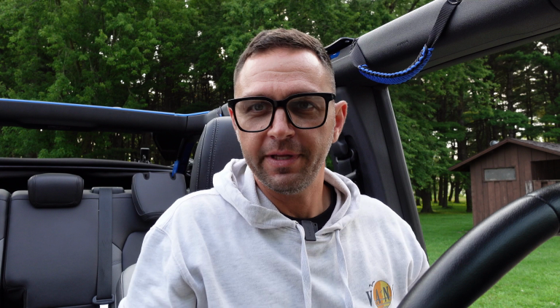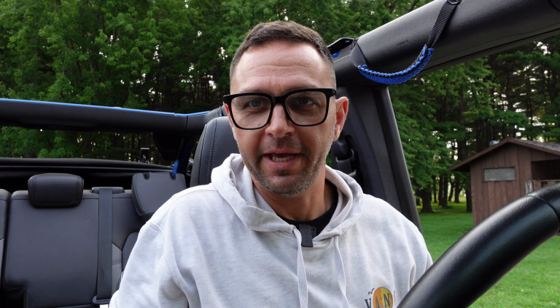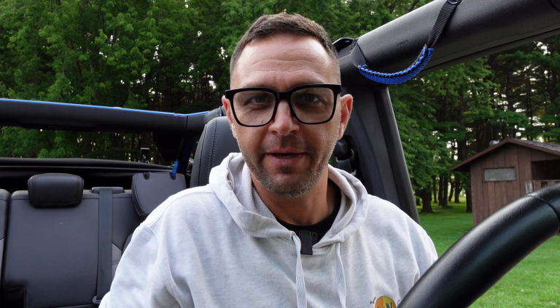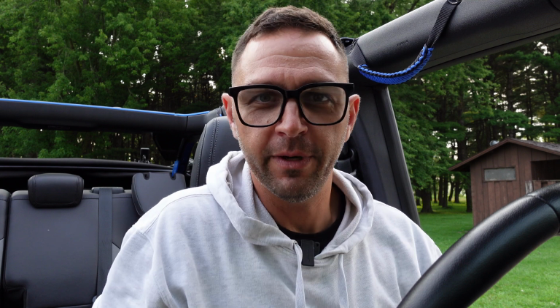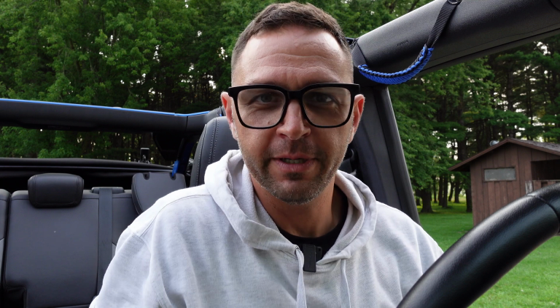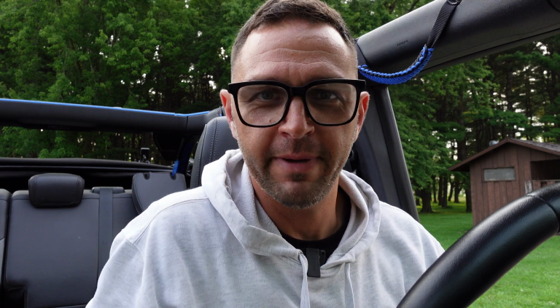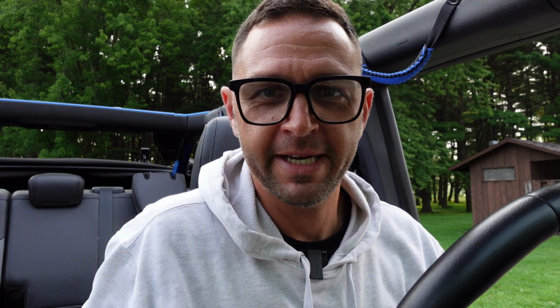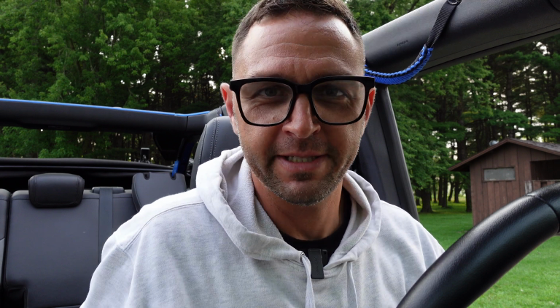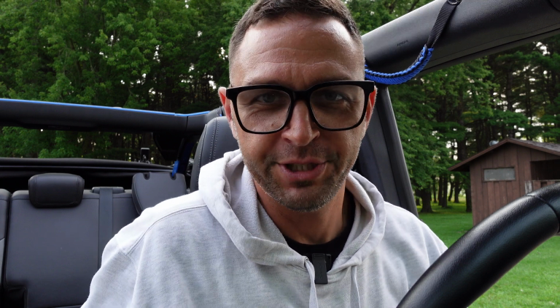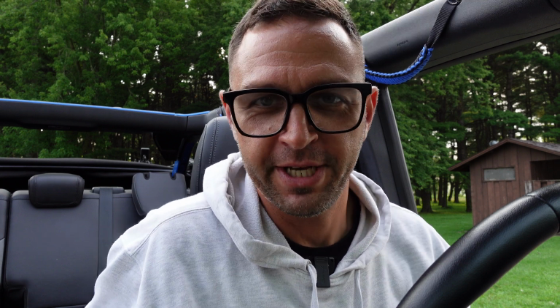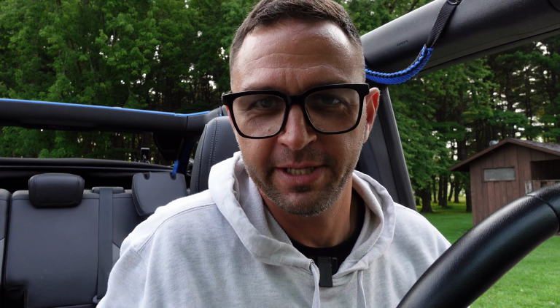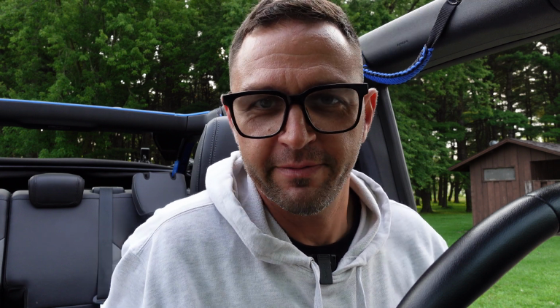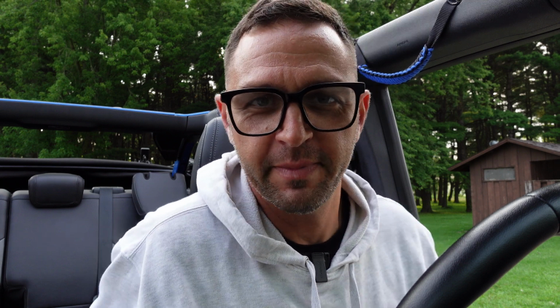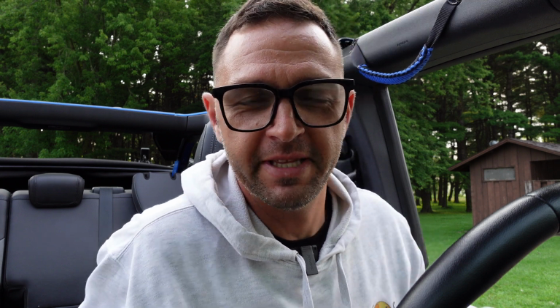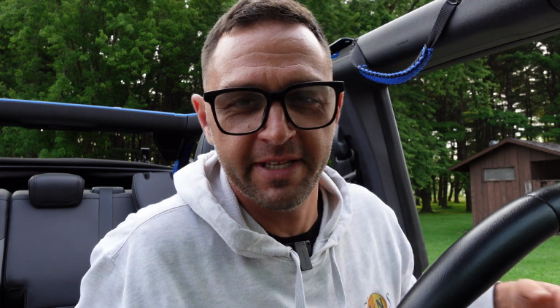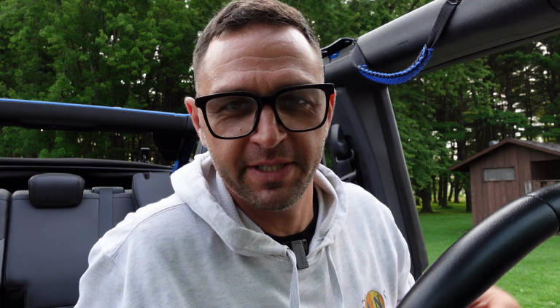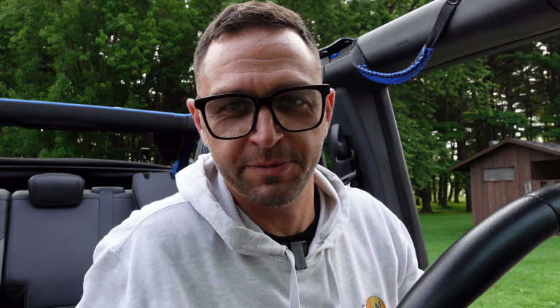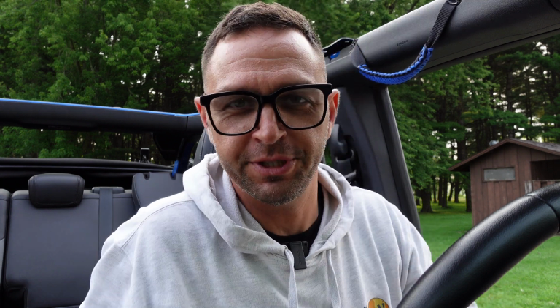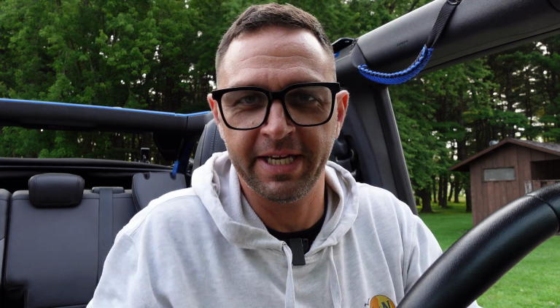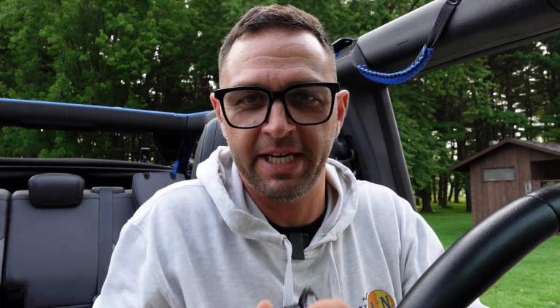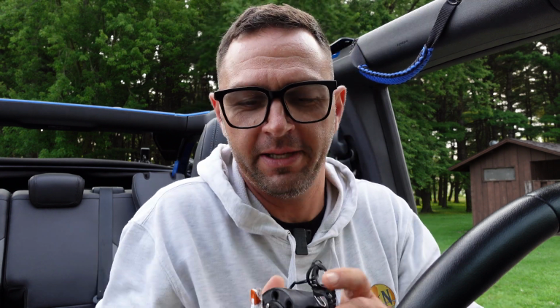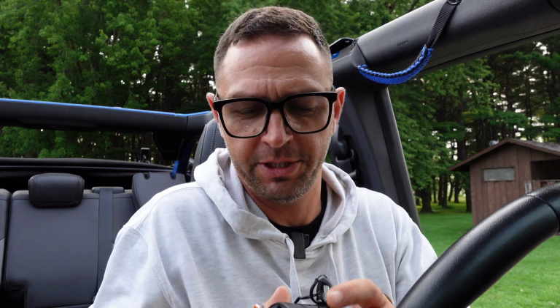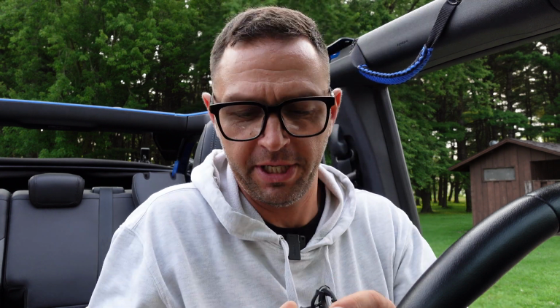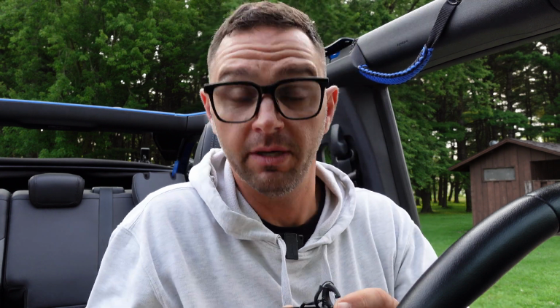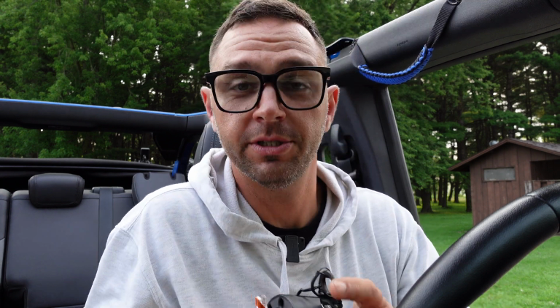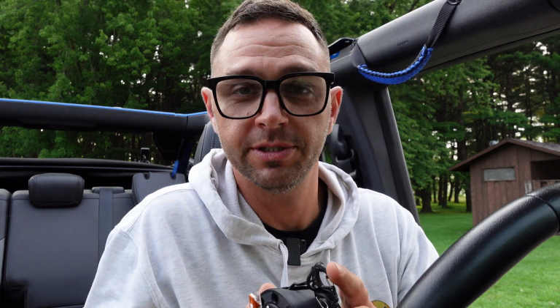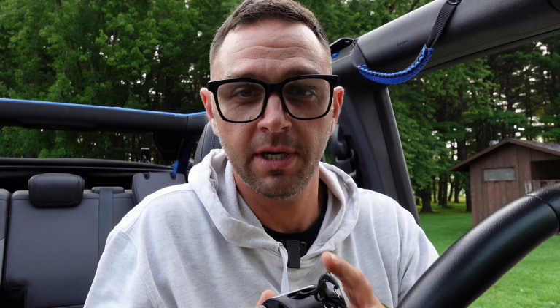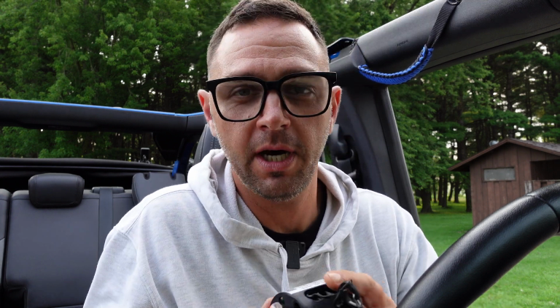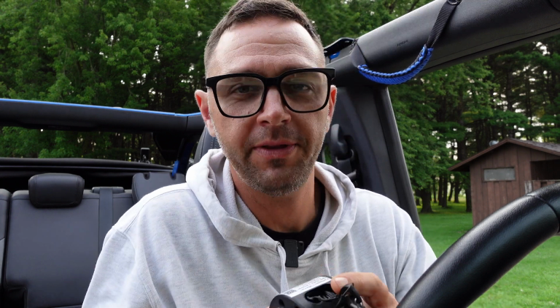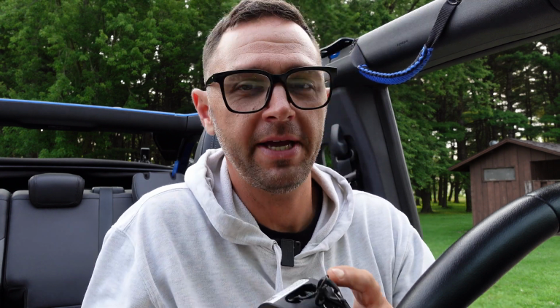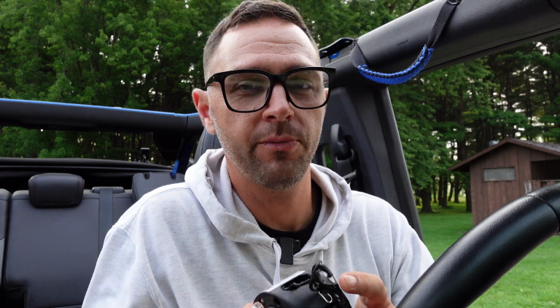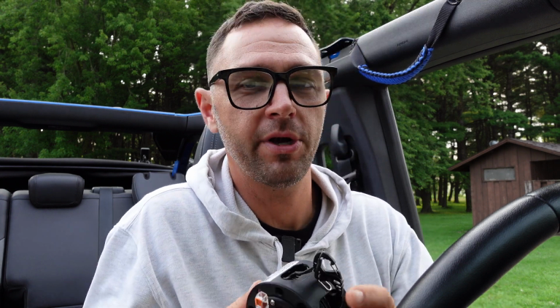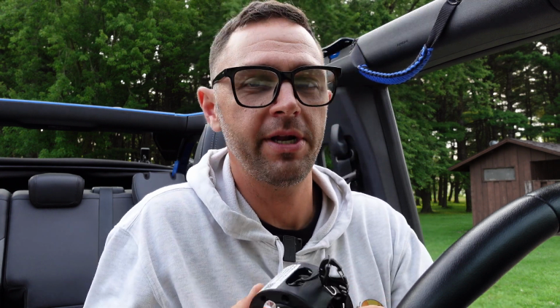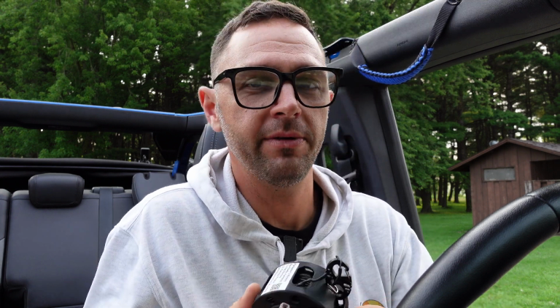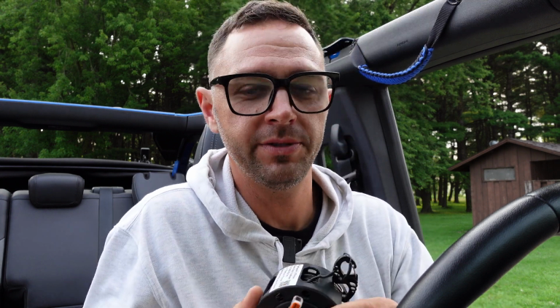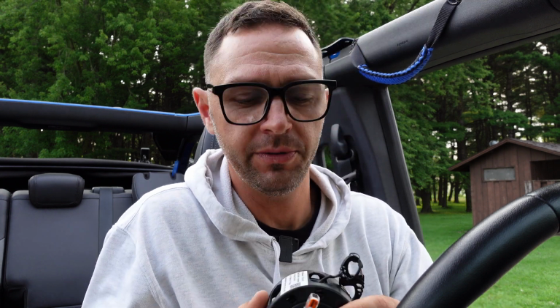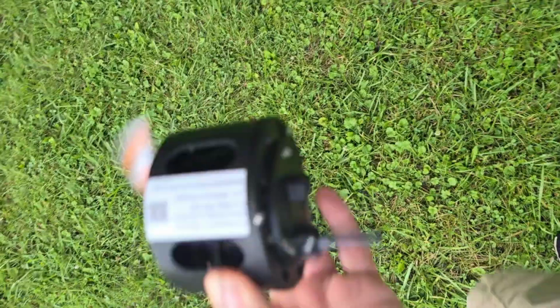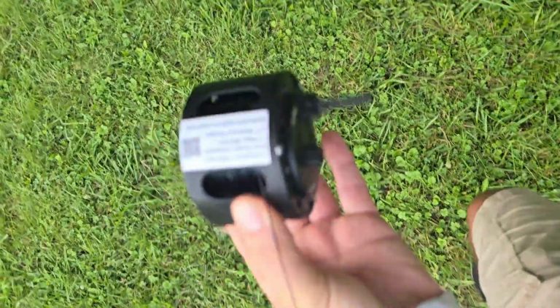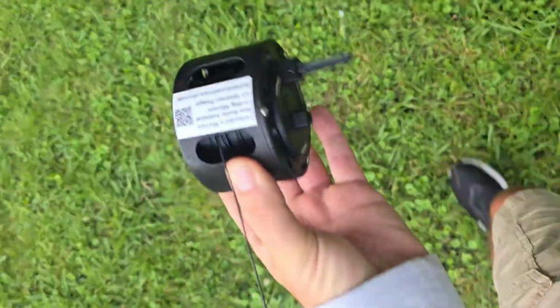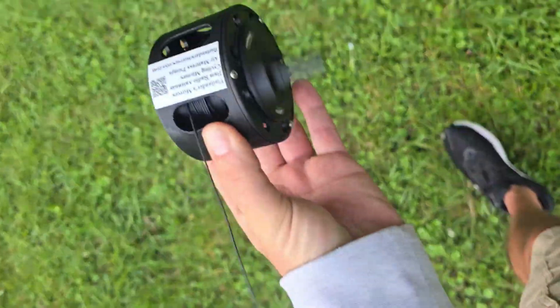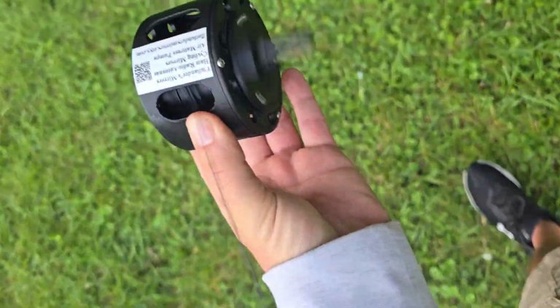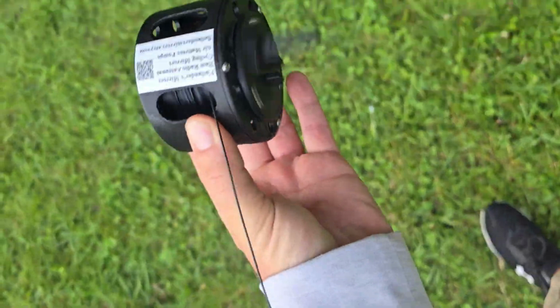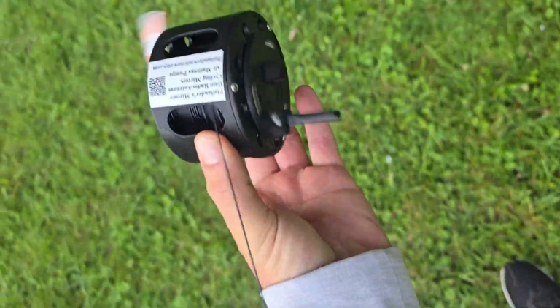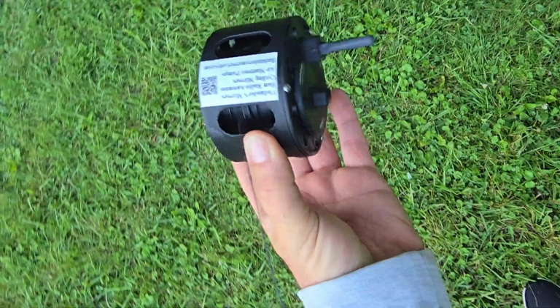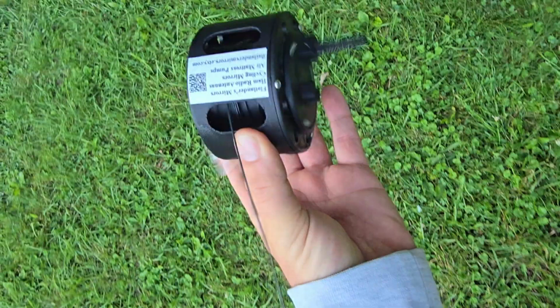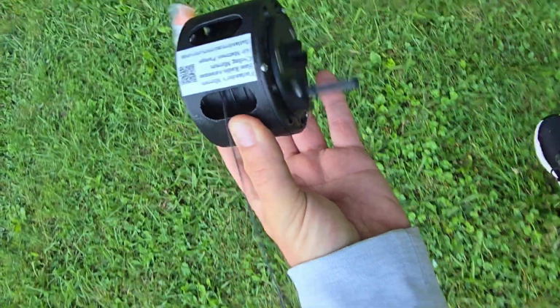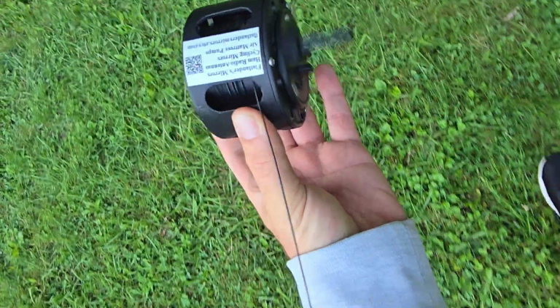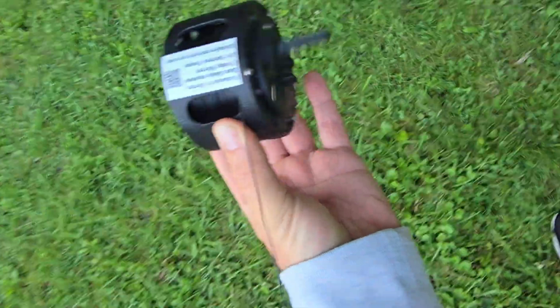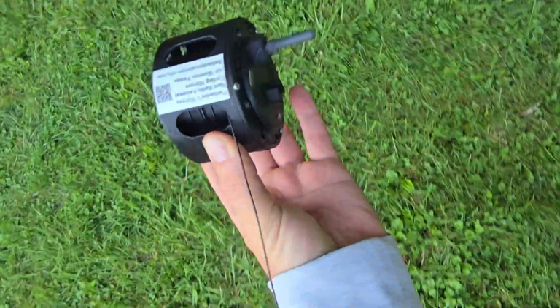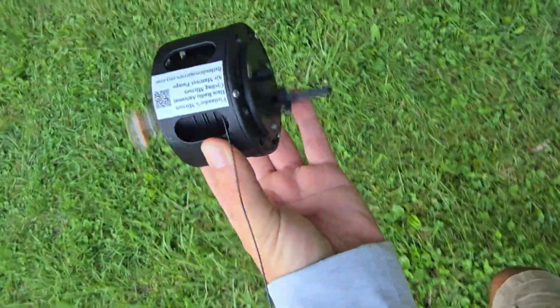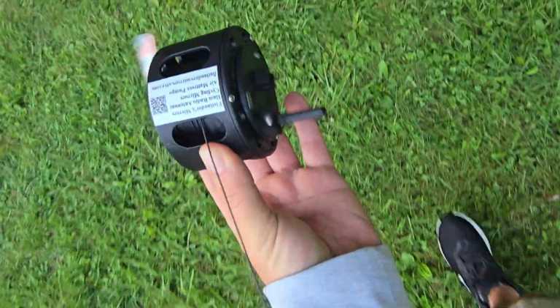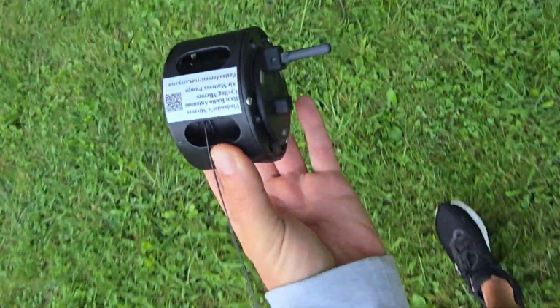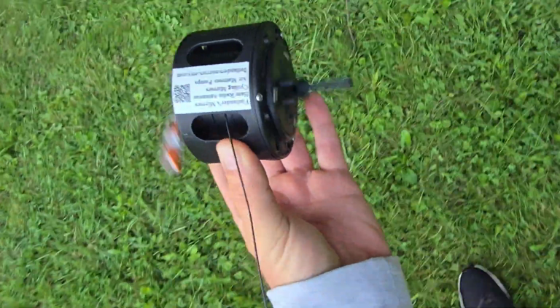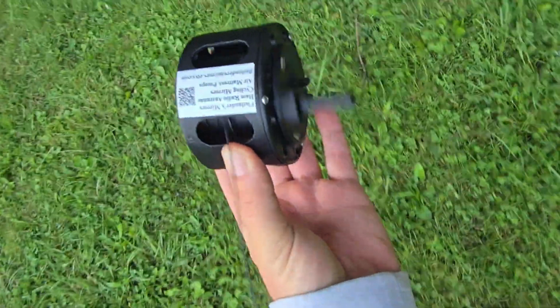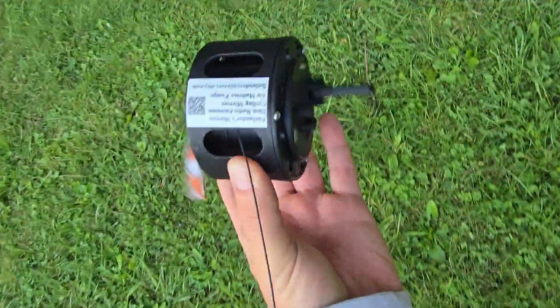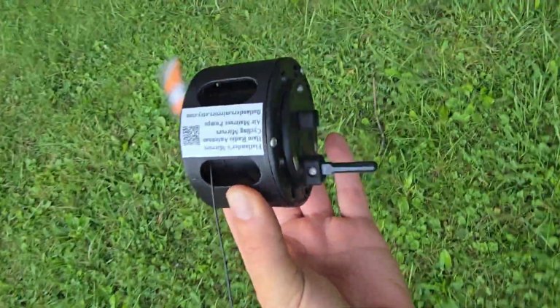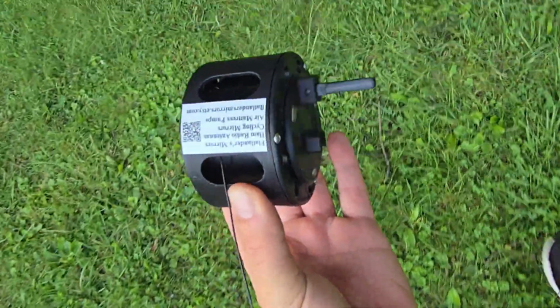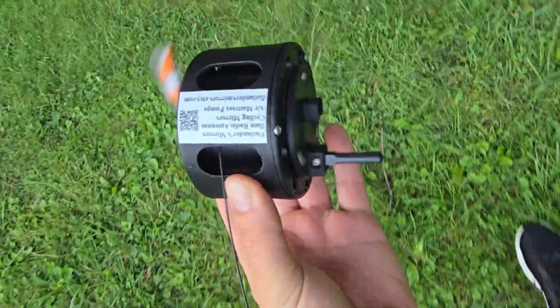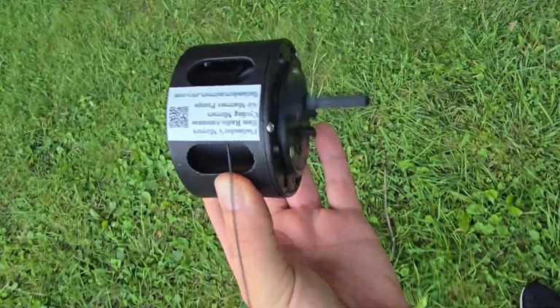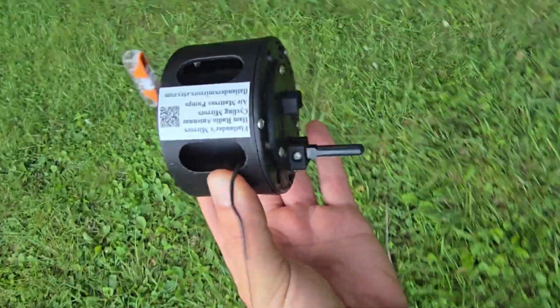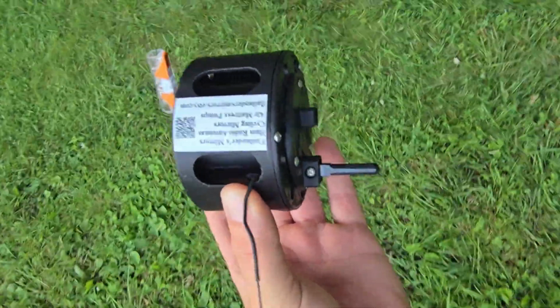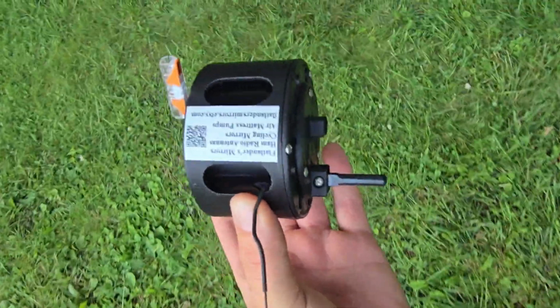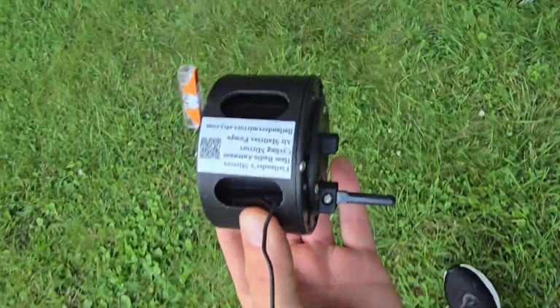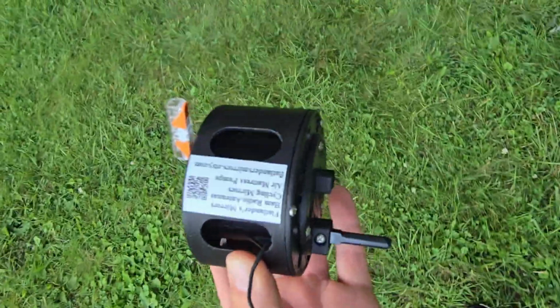Hey, welcome back to the channel everybody. Thanks for checking out Ham Radio Dude. Today we're going to take a look at a pre-built NFED half wave.